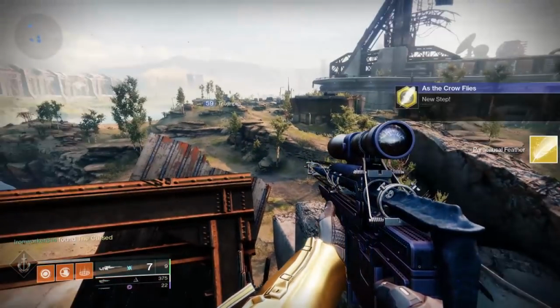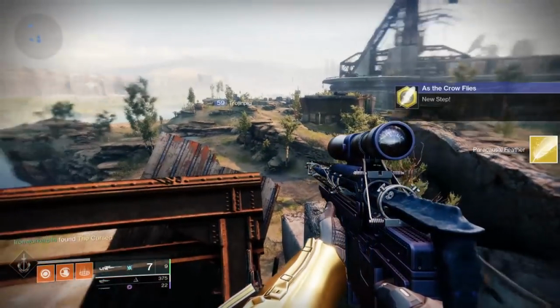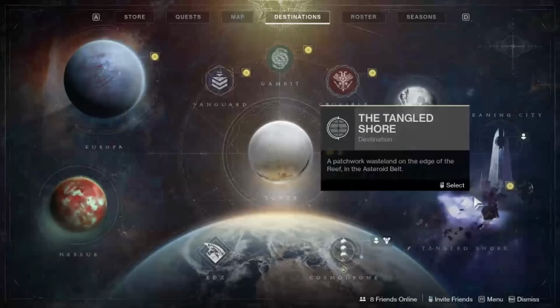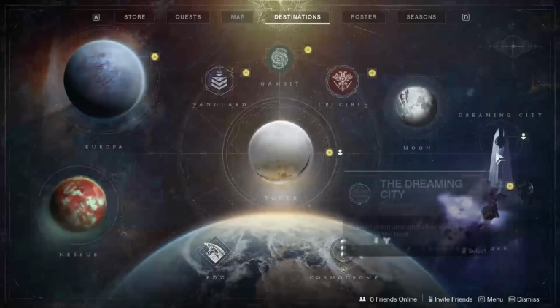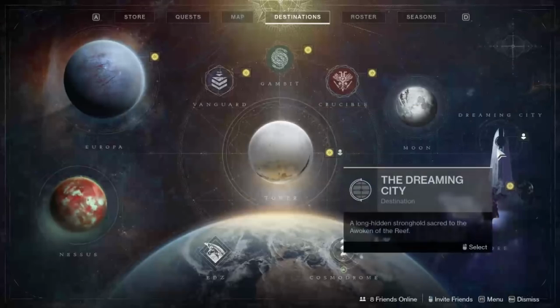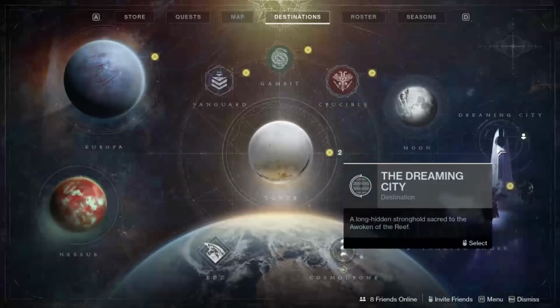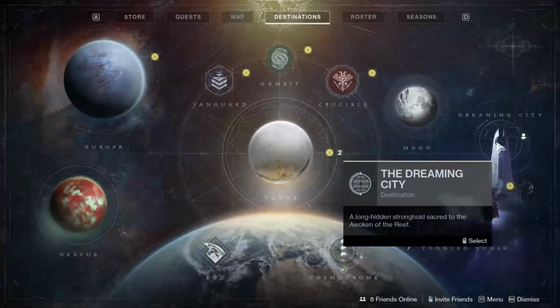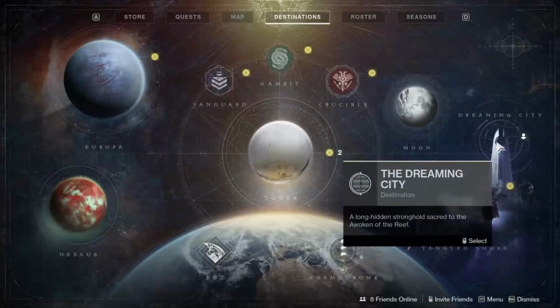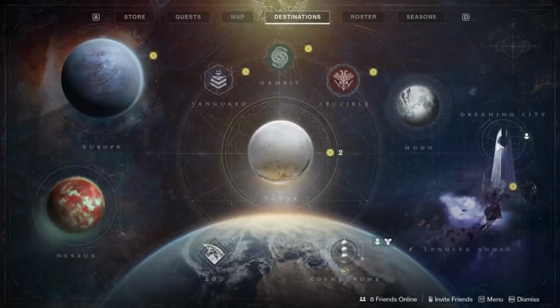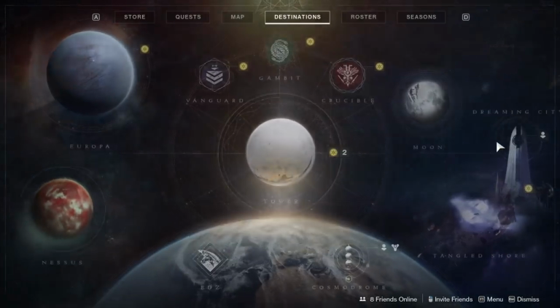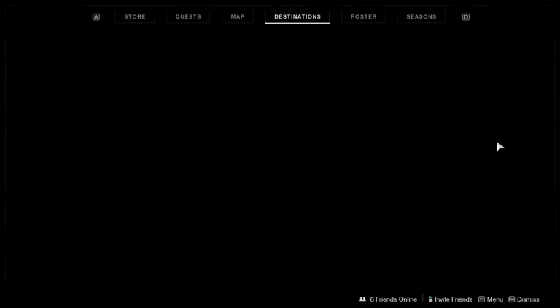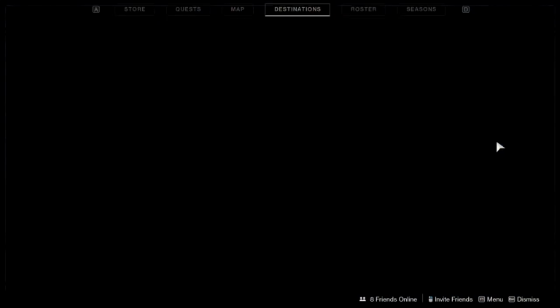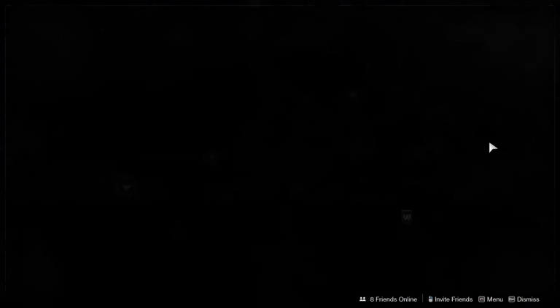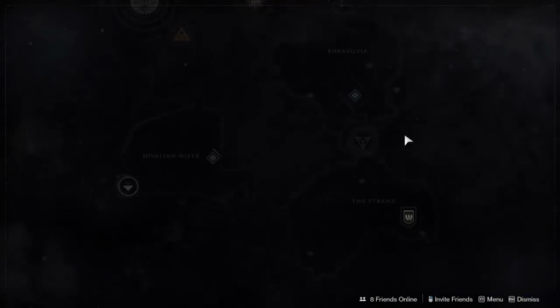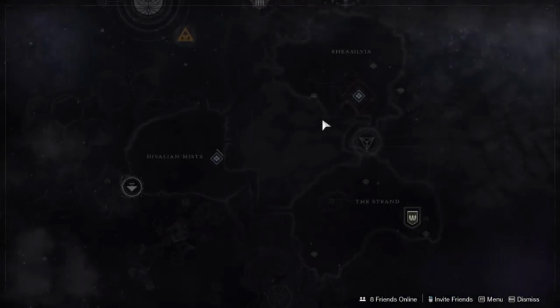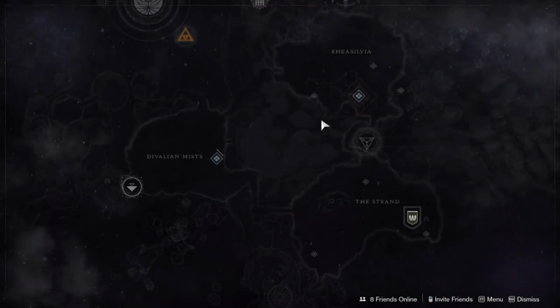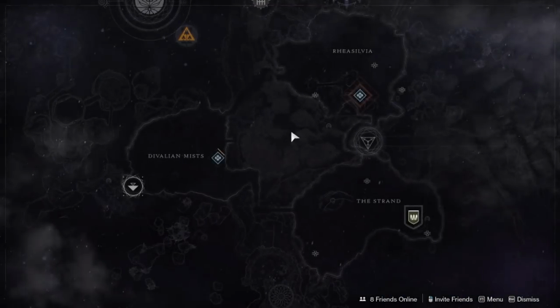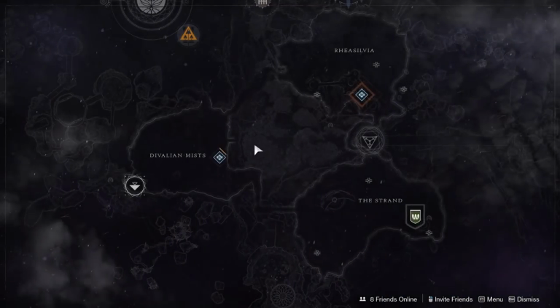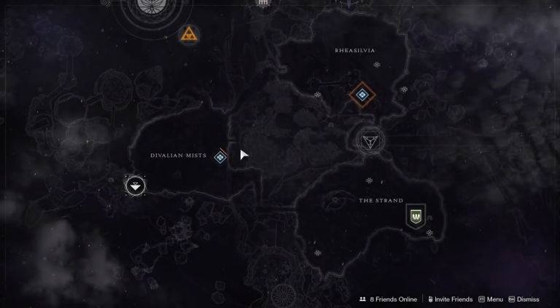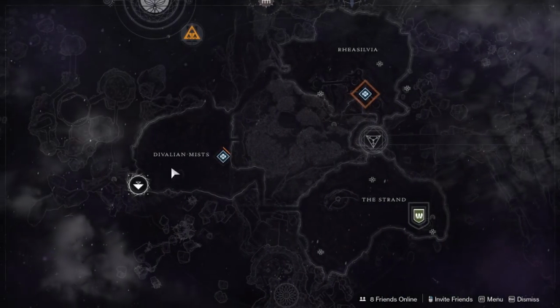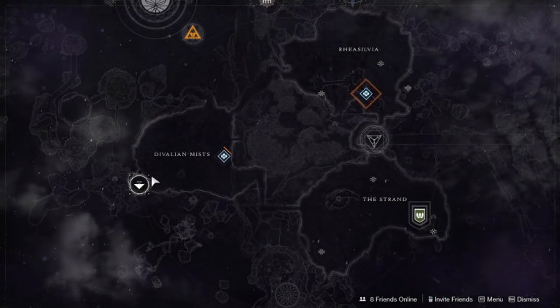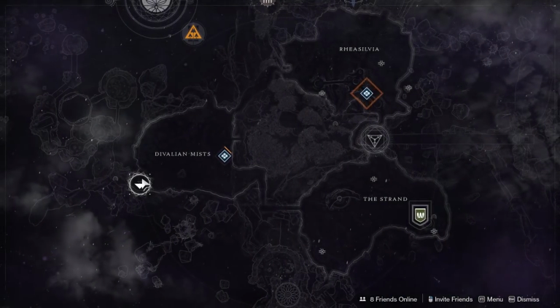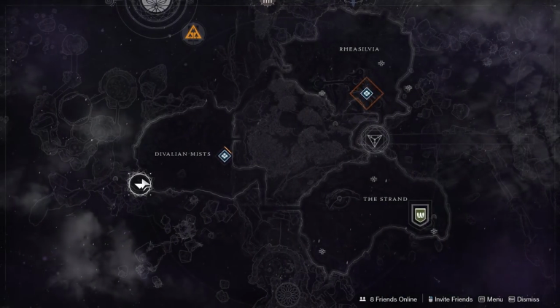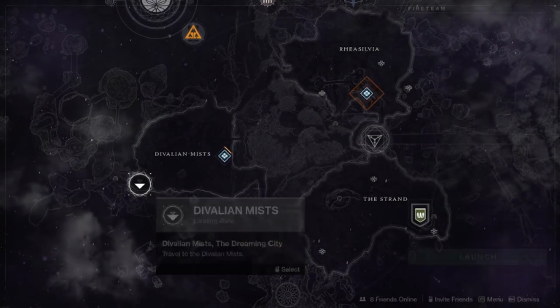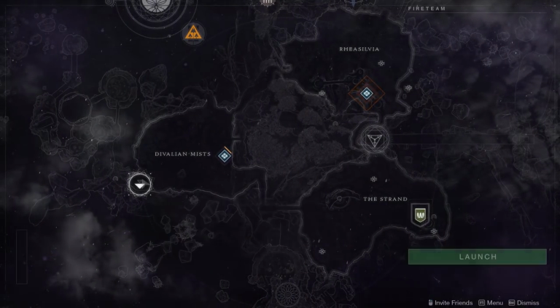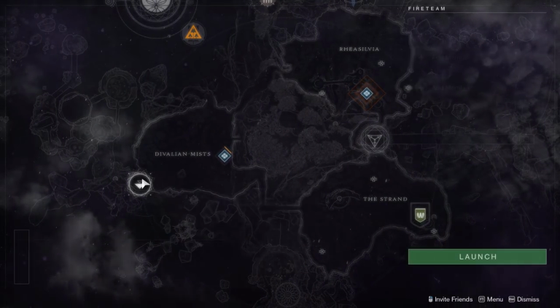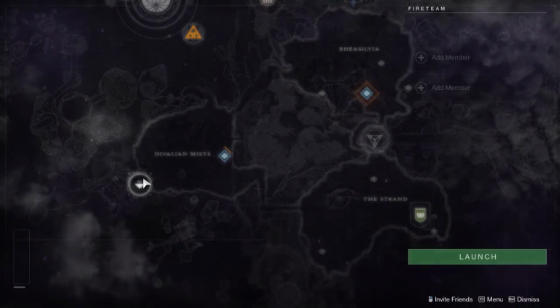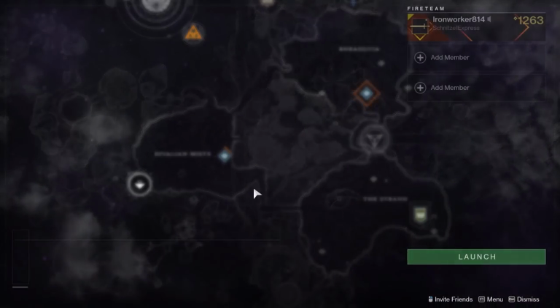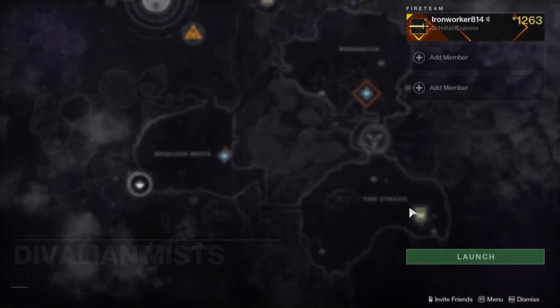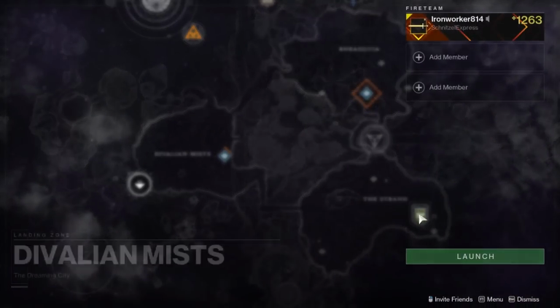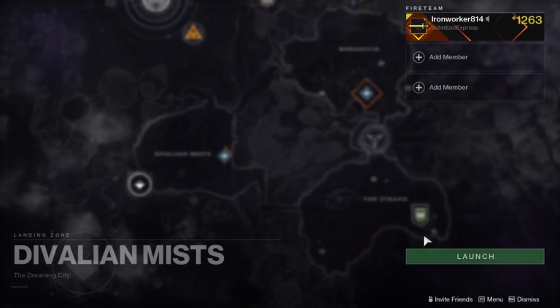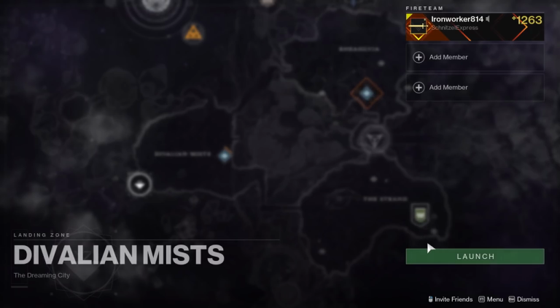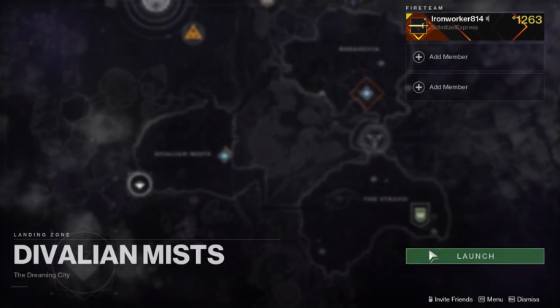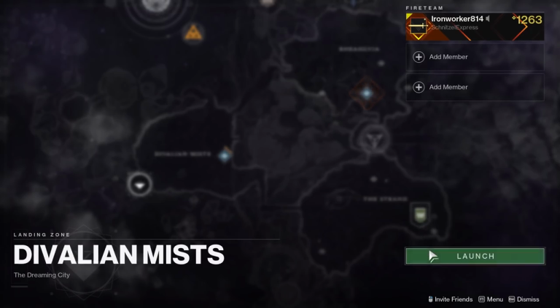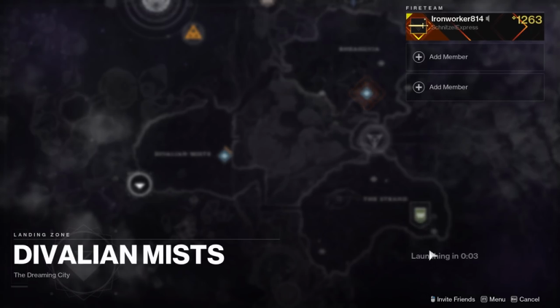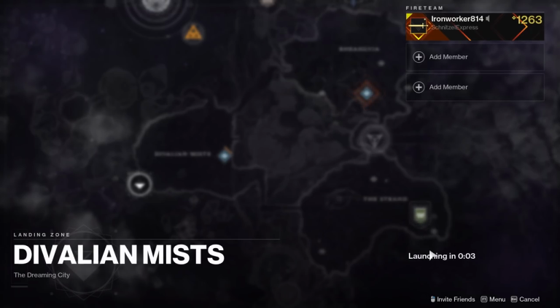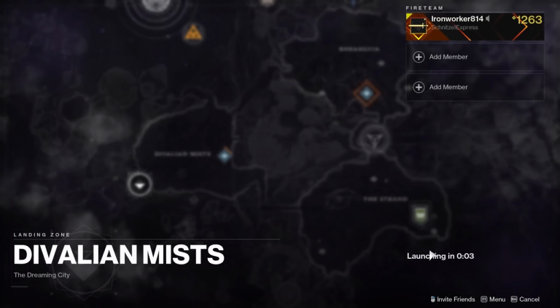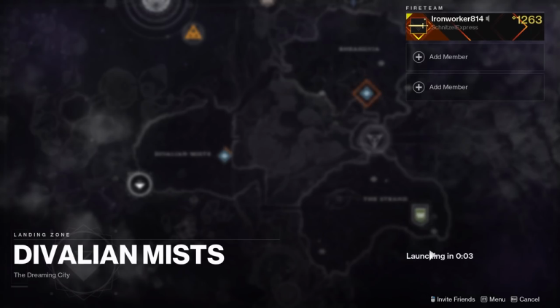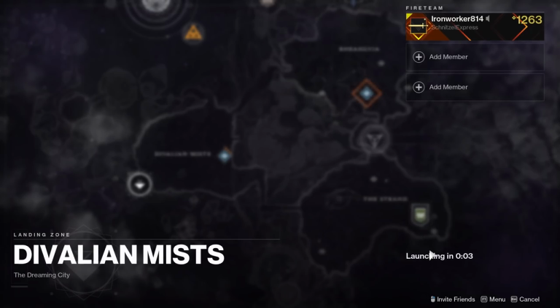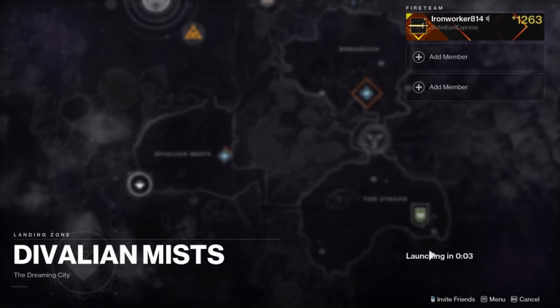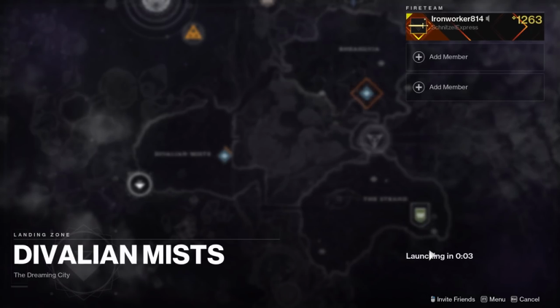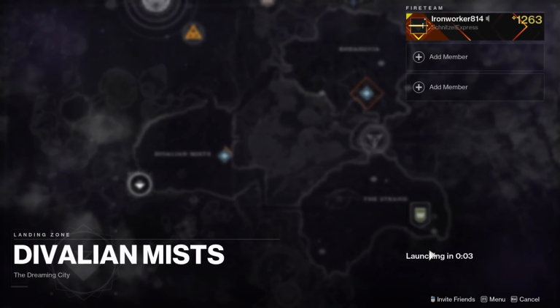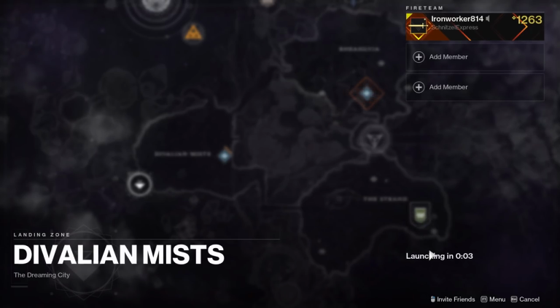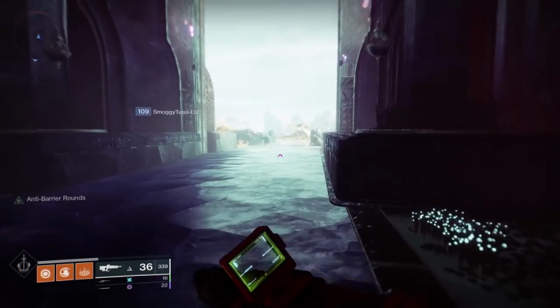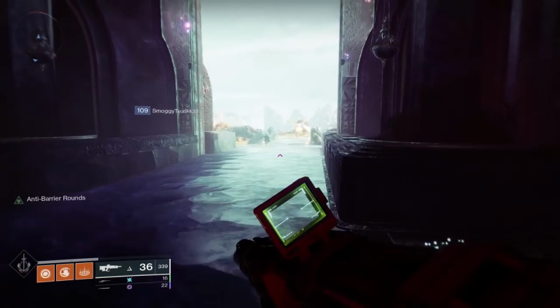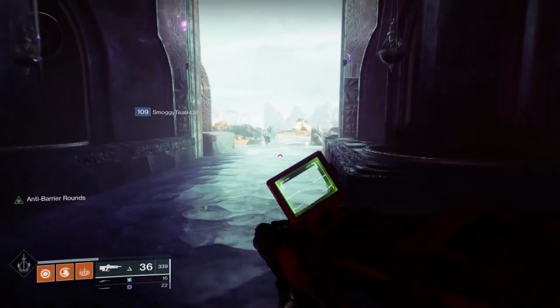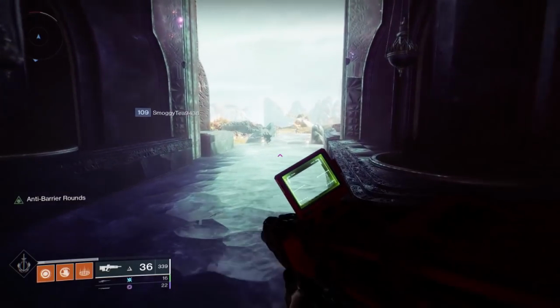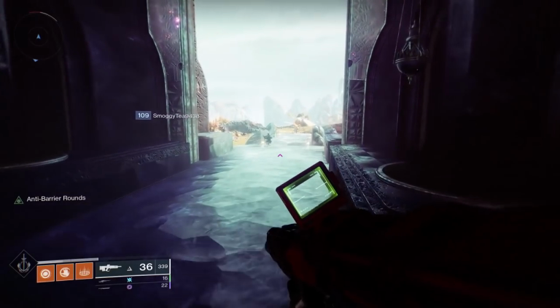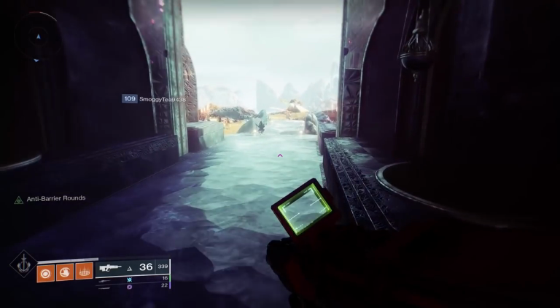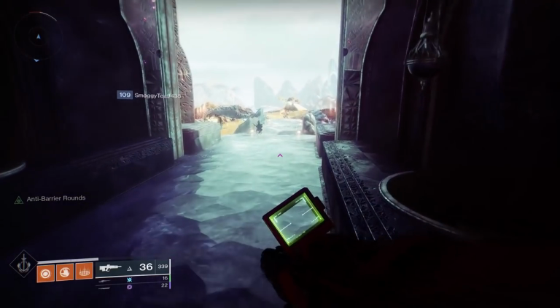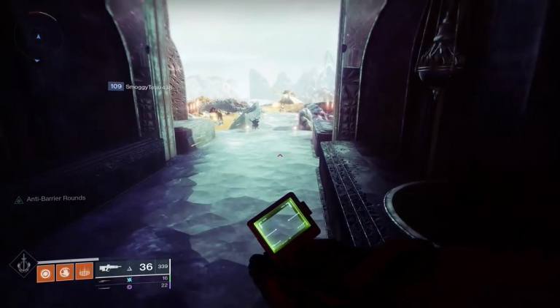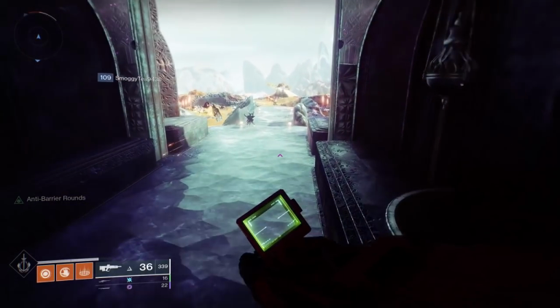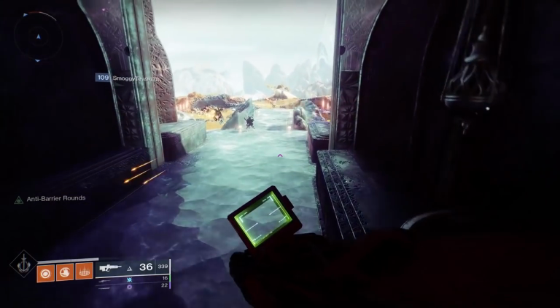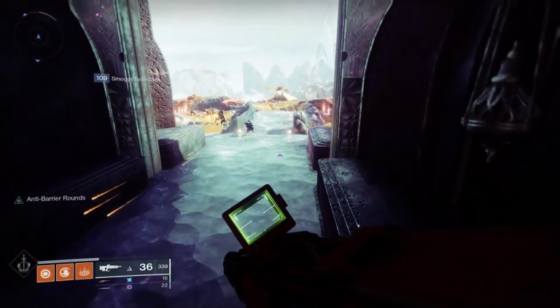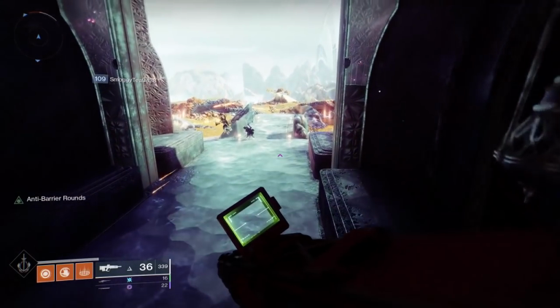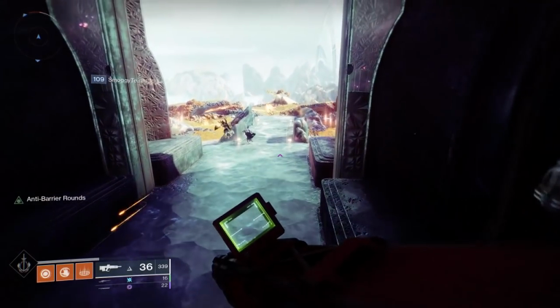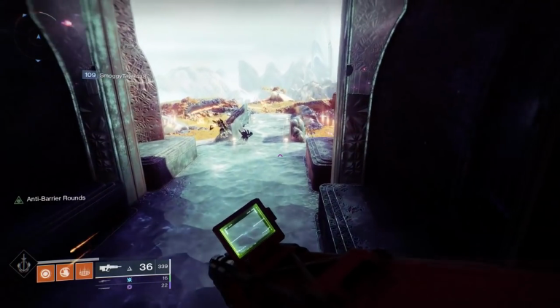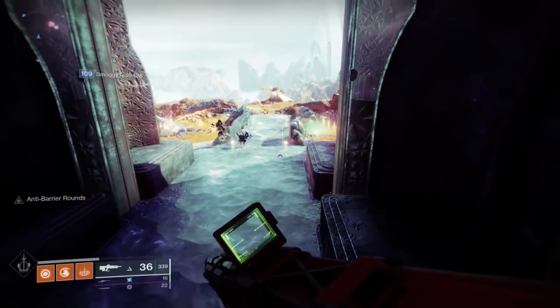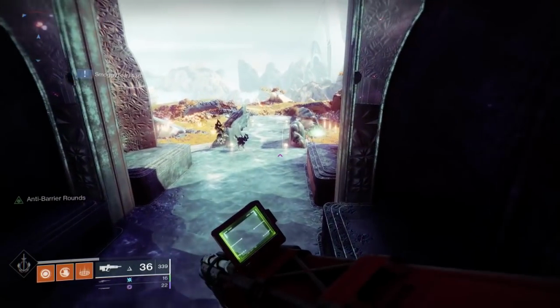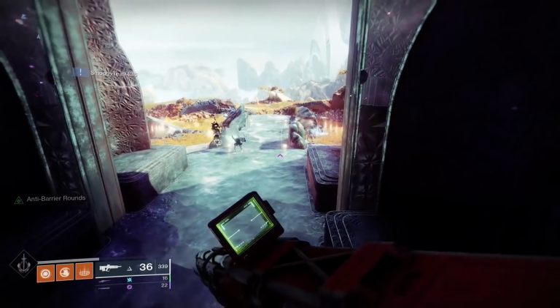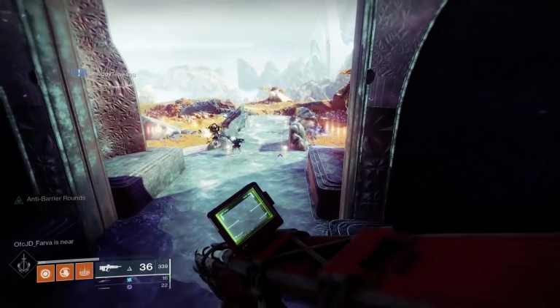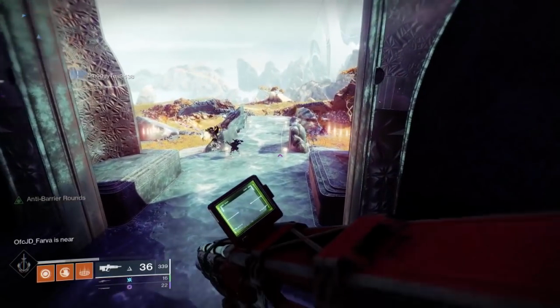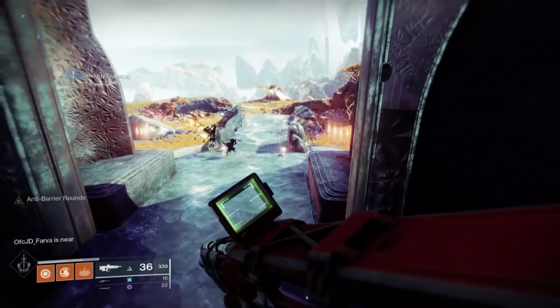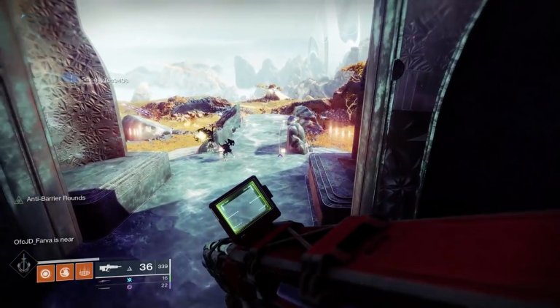The fourth feather can be located just at the entrance to the Blind Well. Head to the Dreaming City and load into the Dvalian Mist.